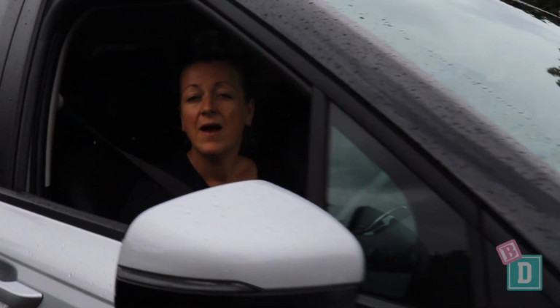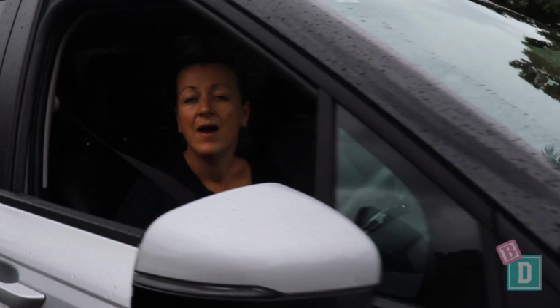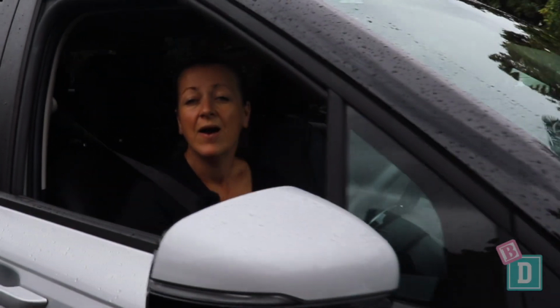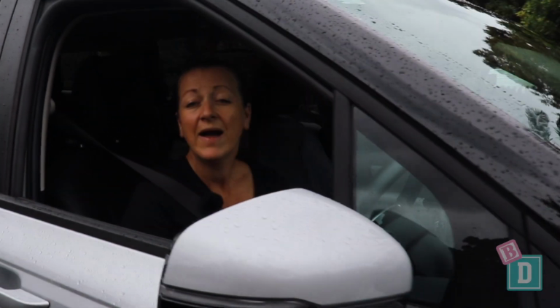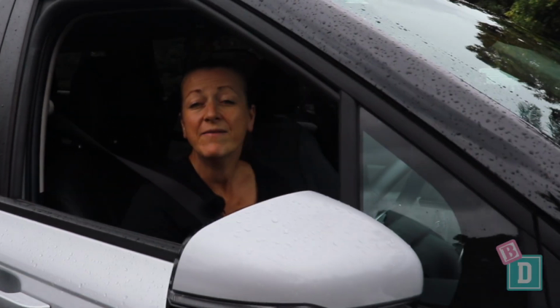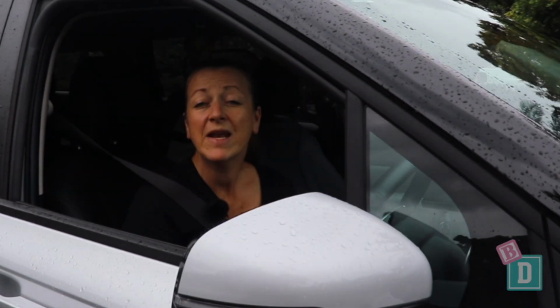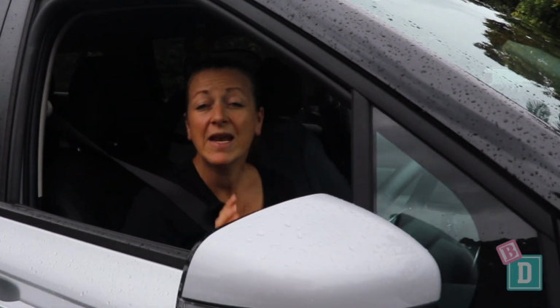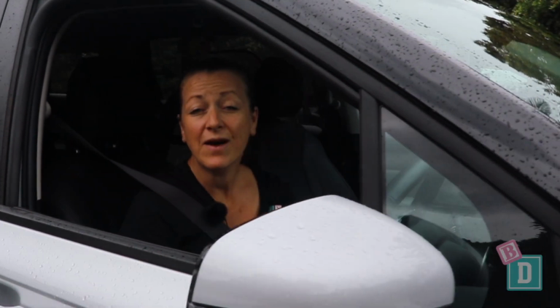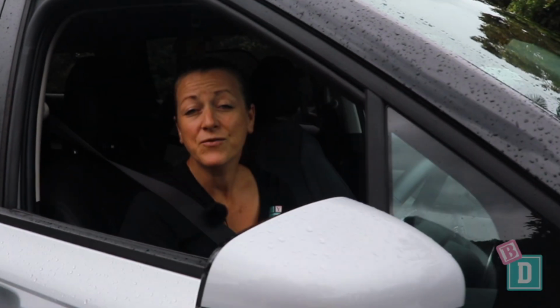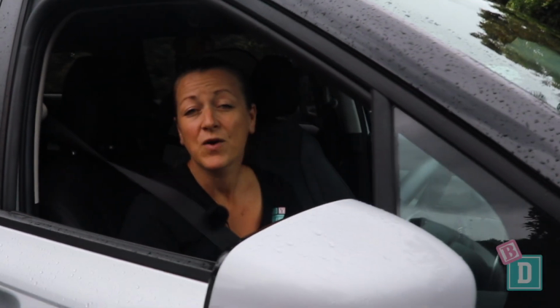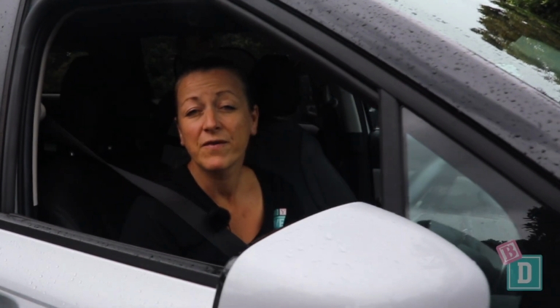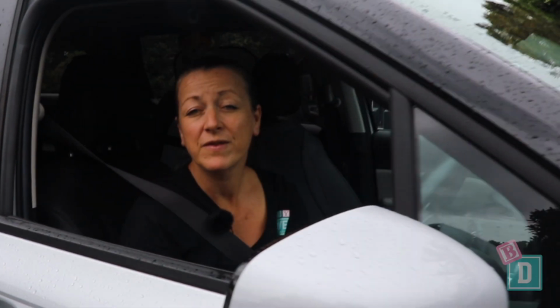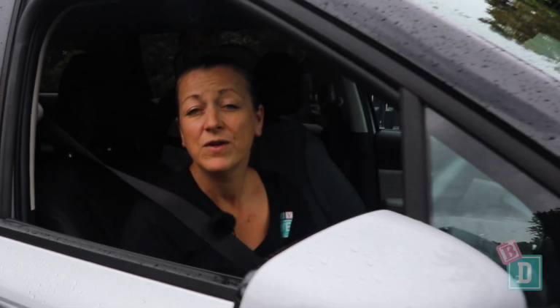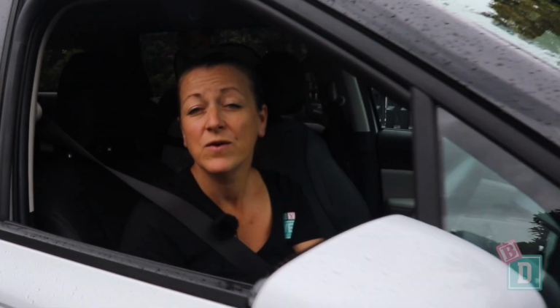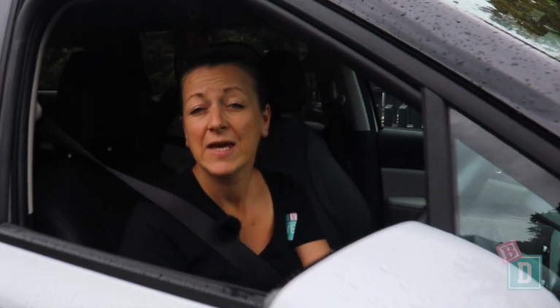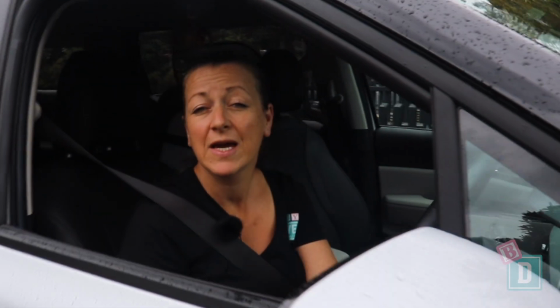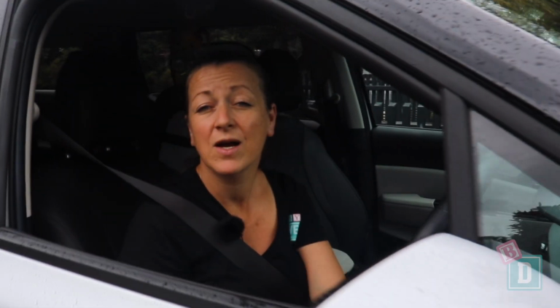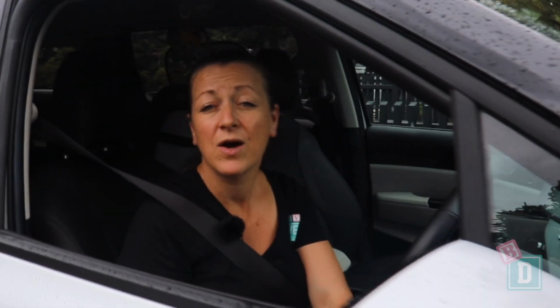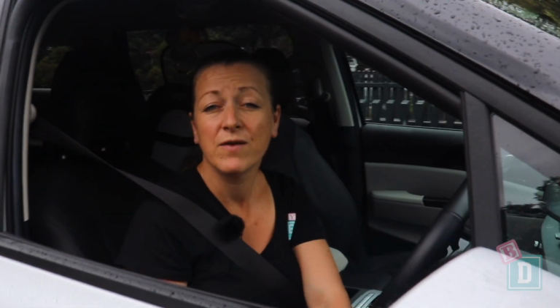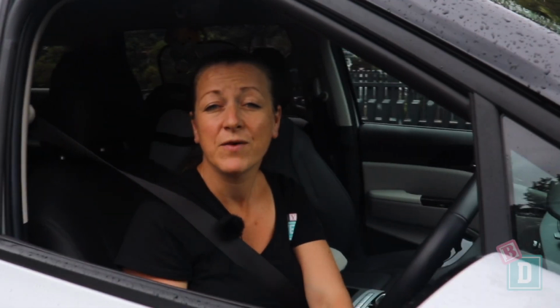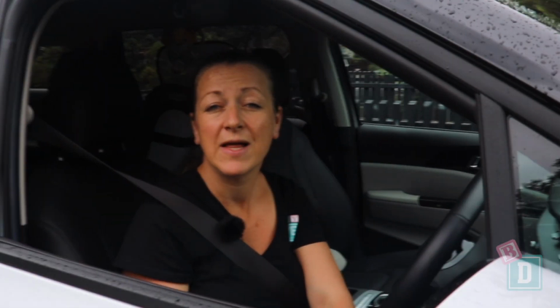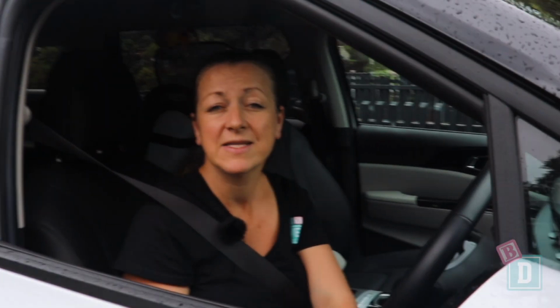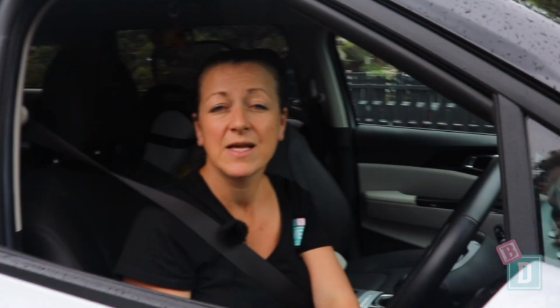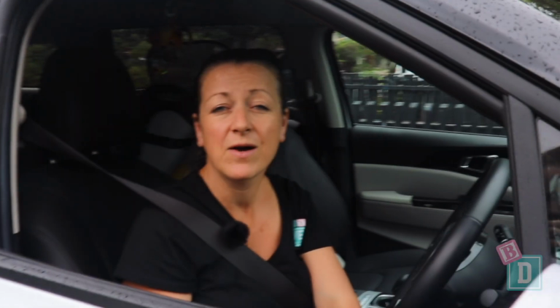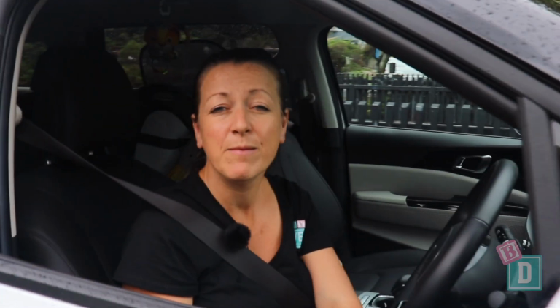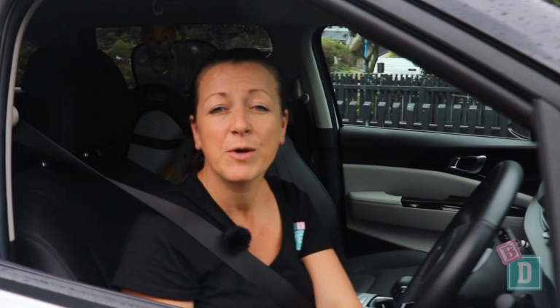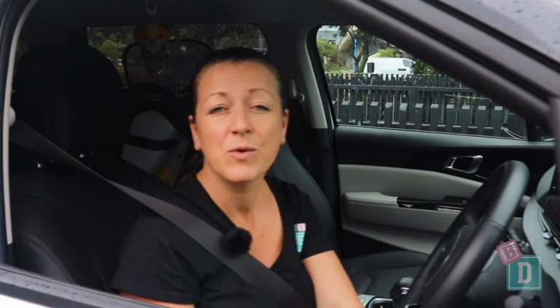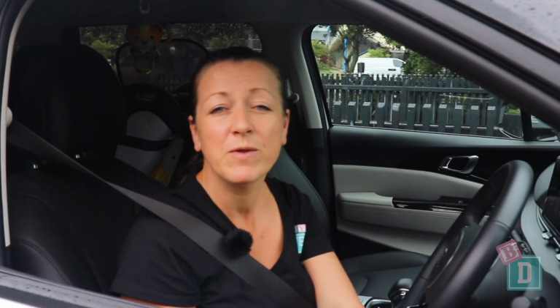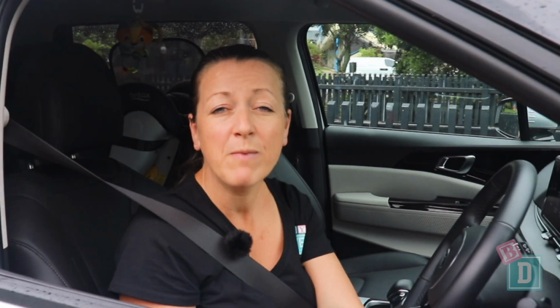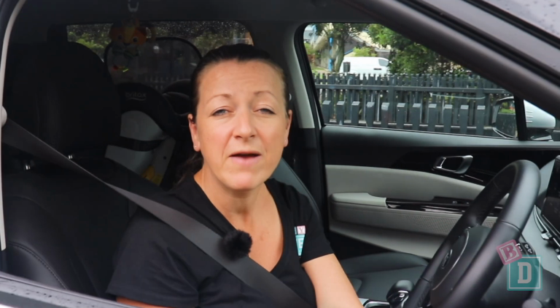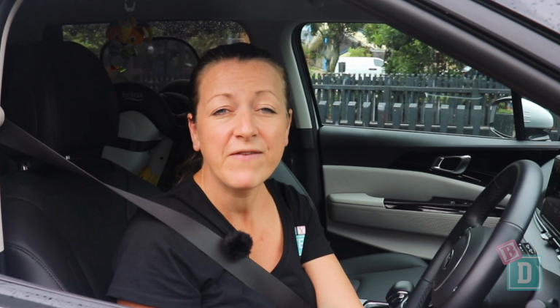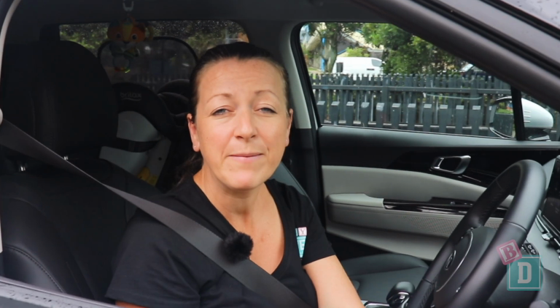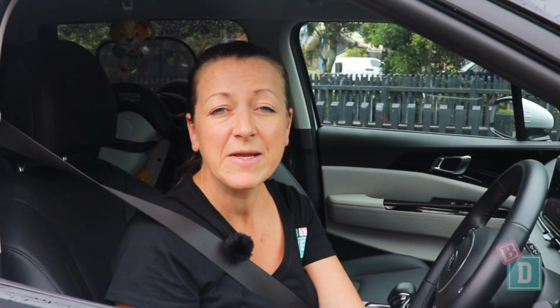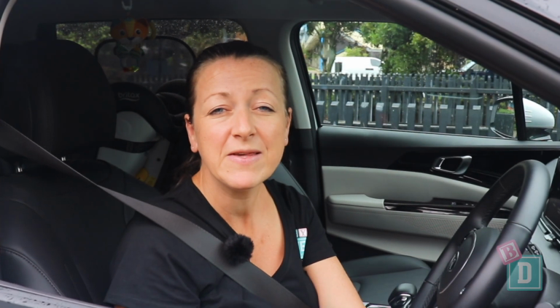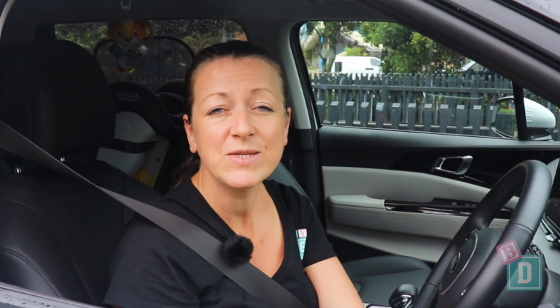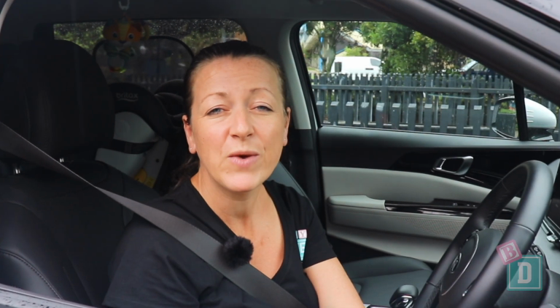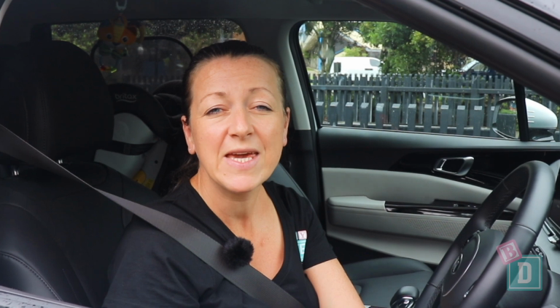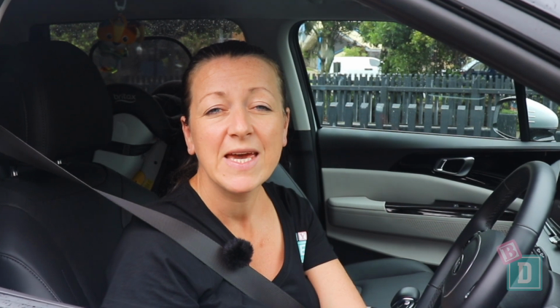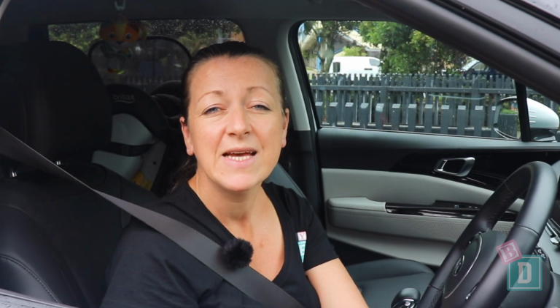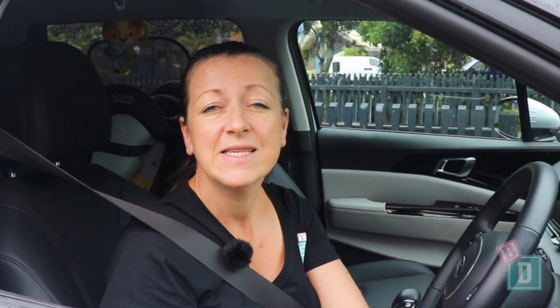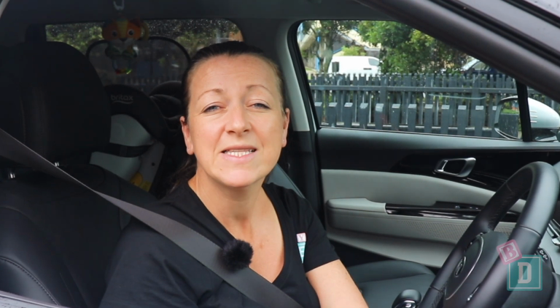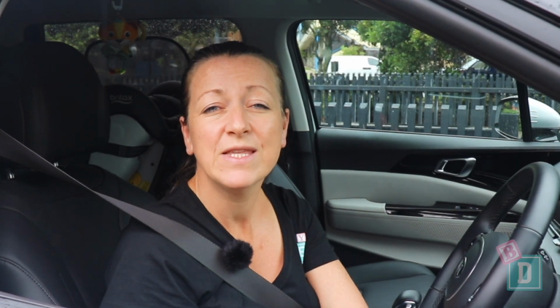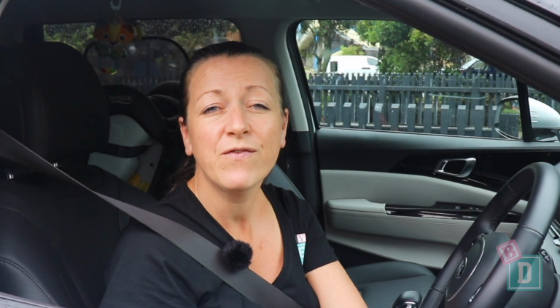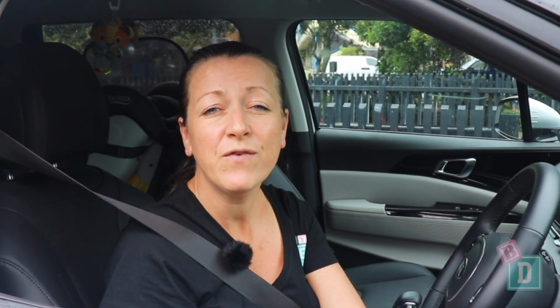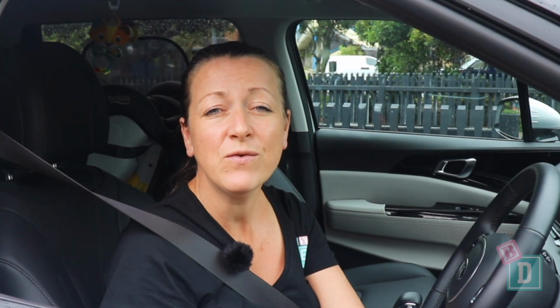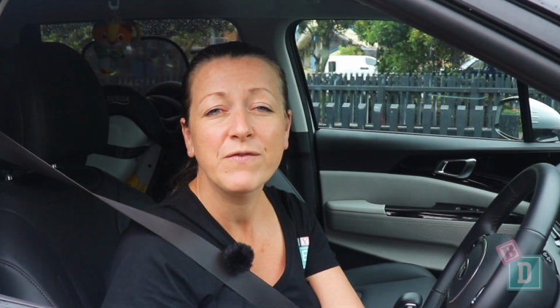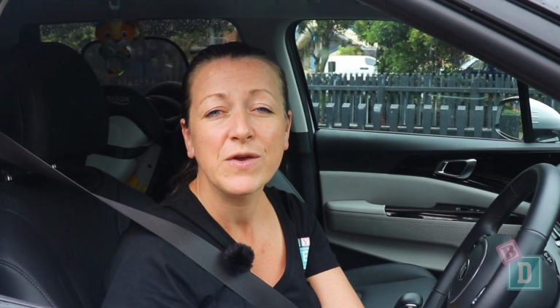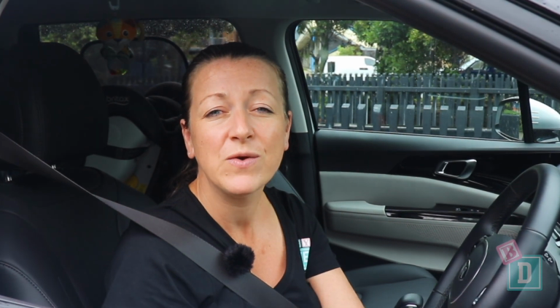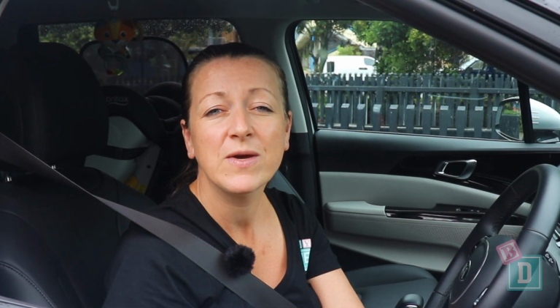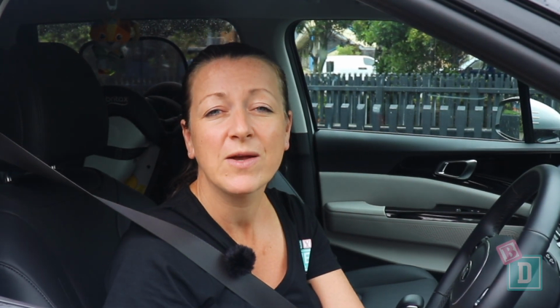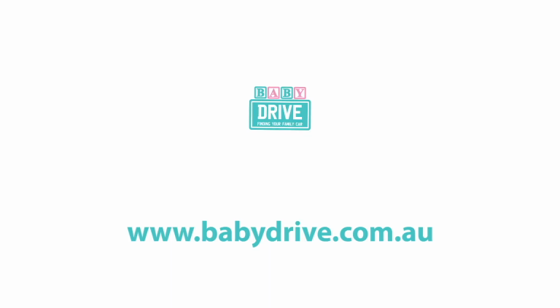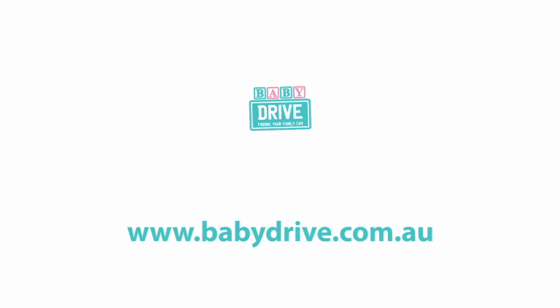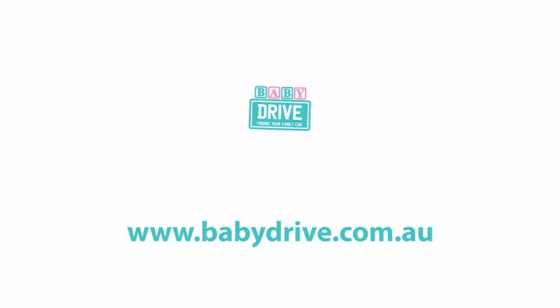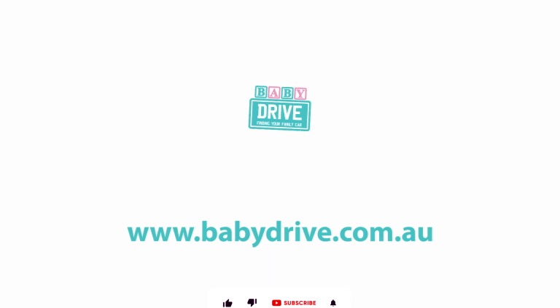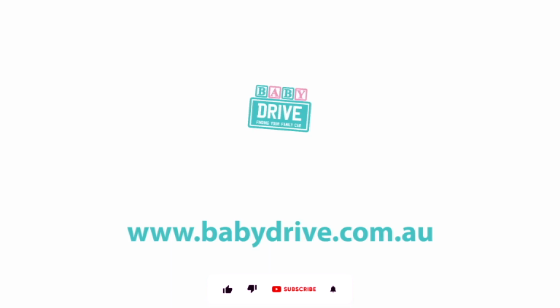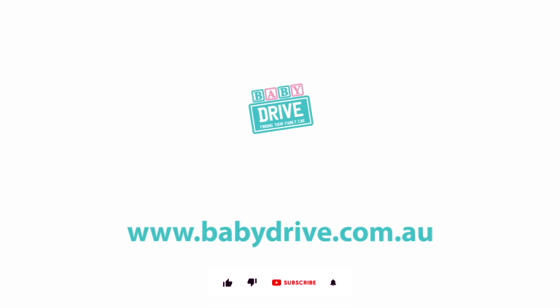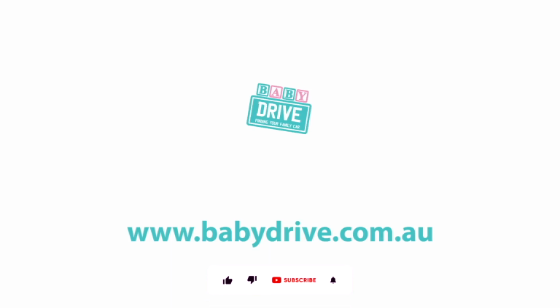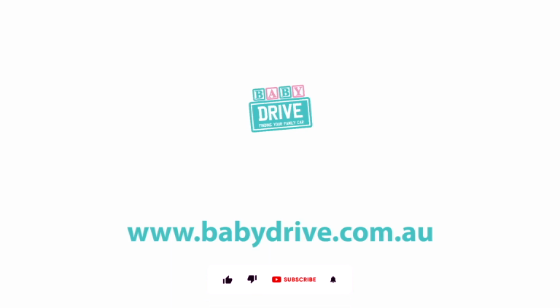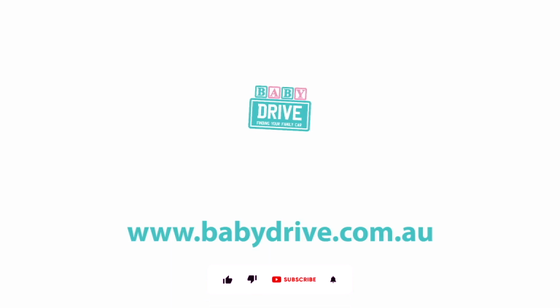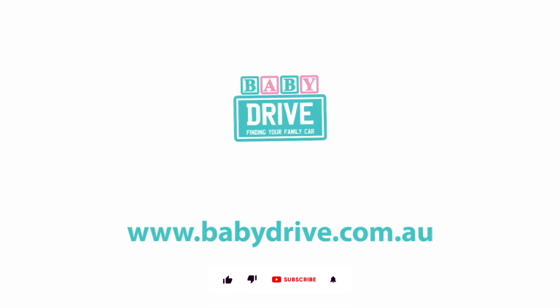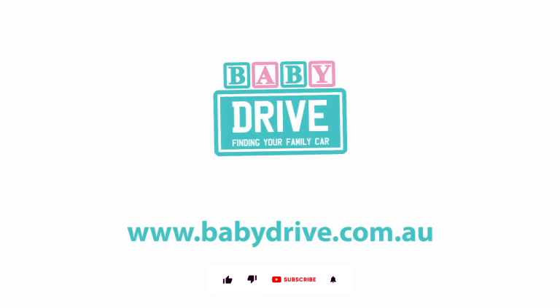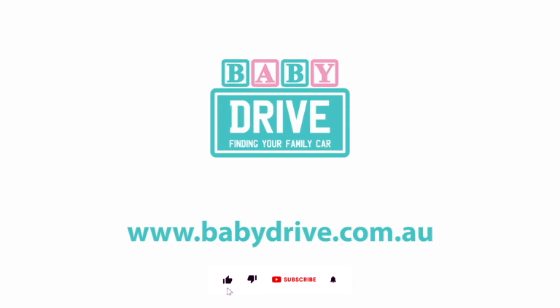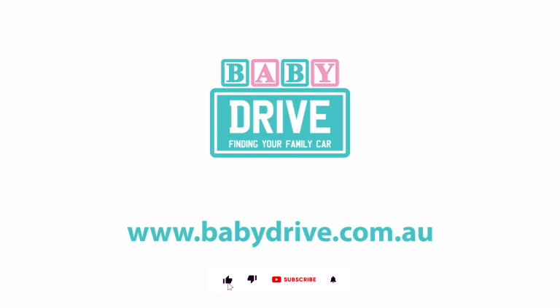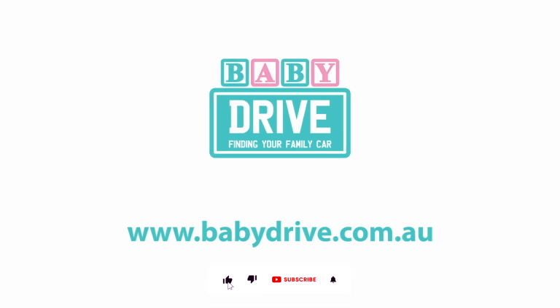I have loved driving the Kia Carnival SLI model with my family this week. To see the full review, go to babydrive.com.au.